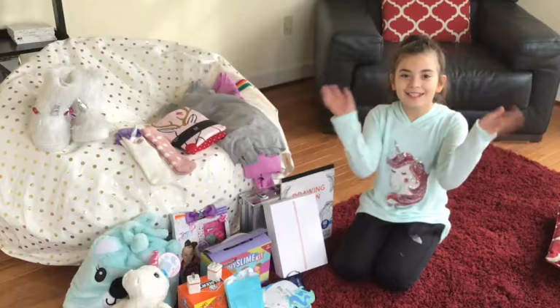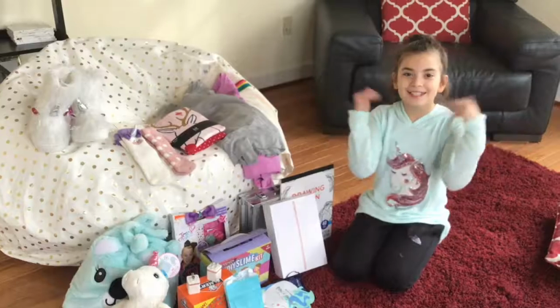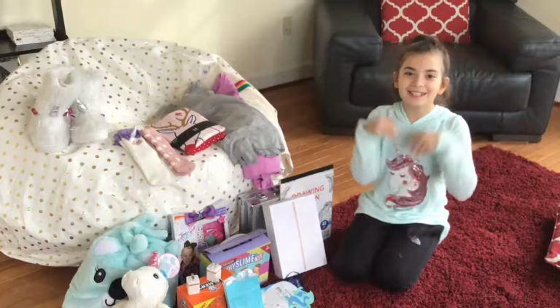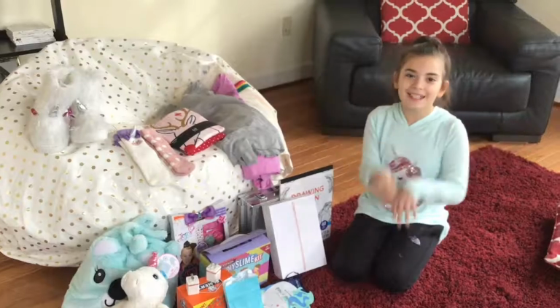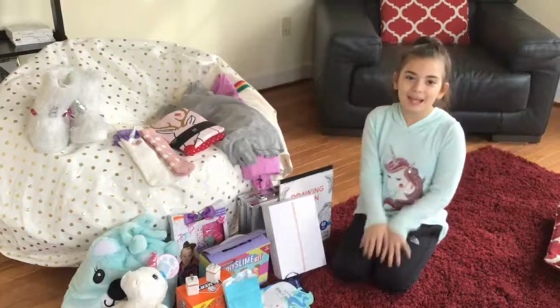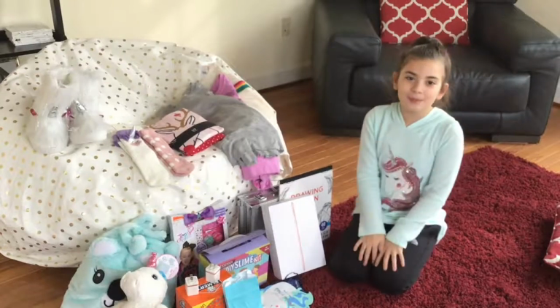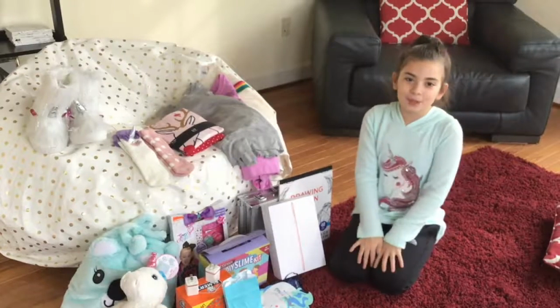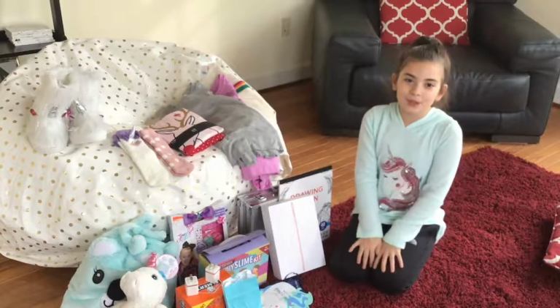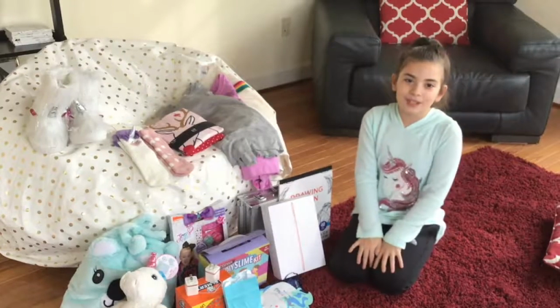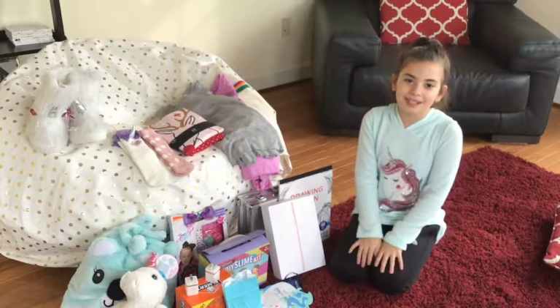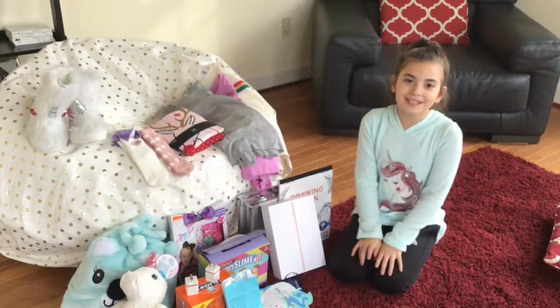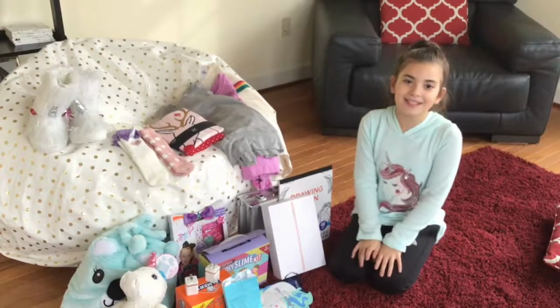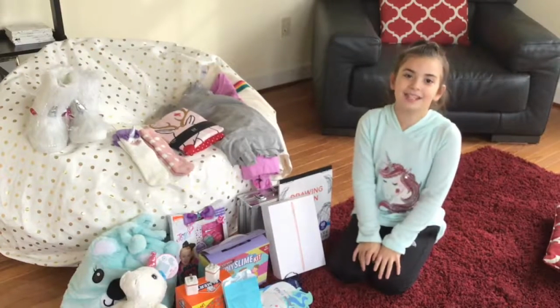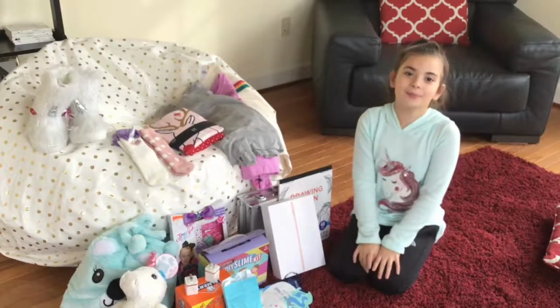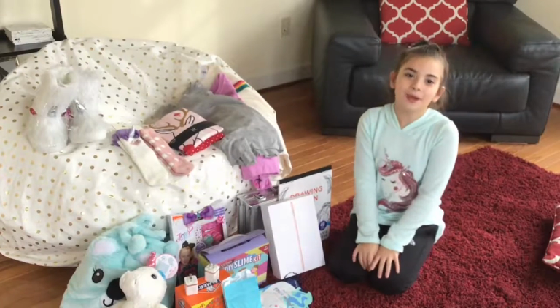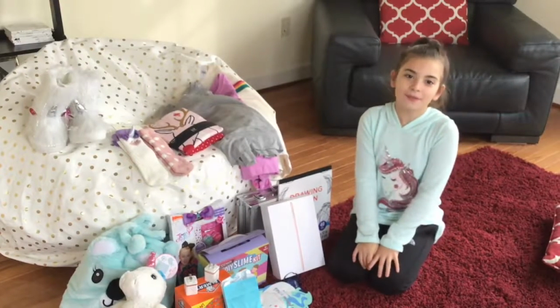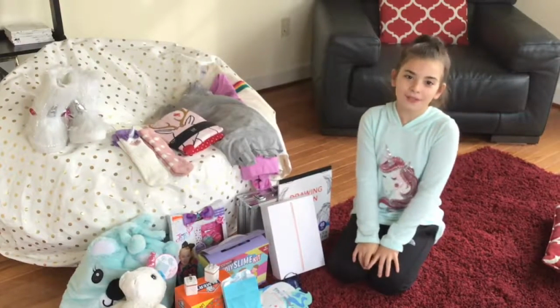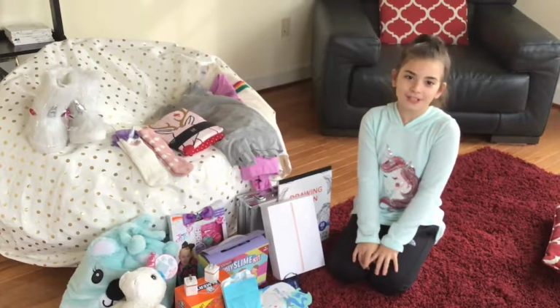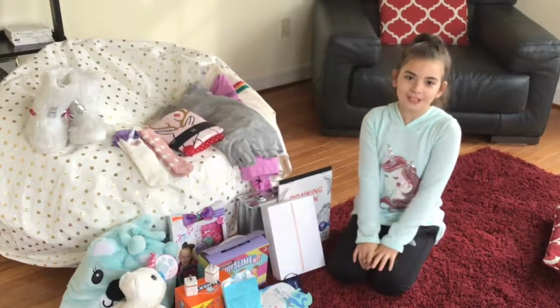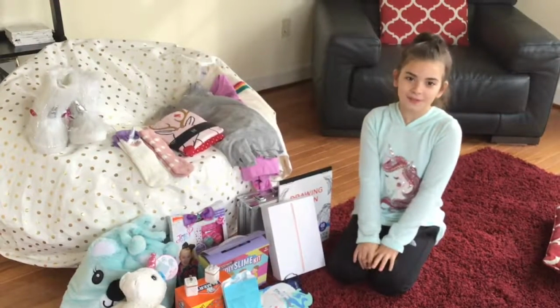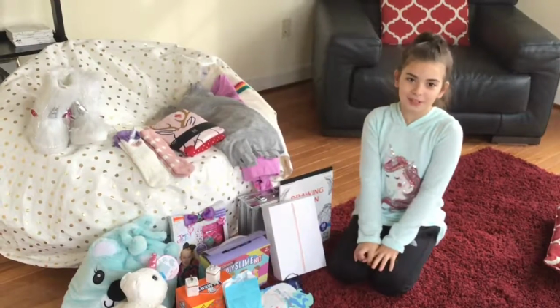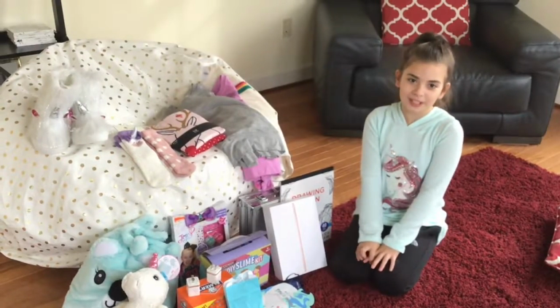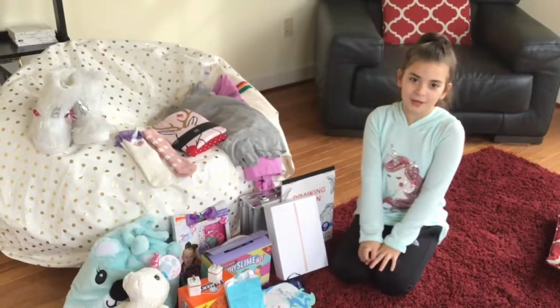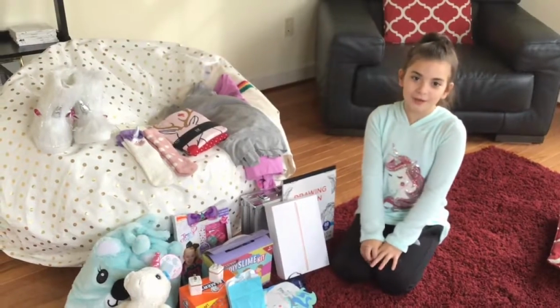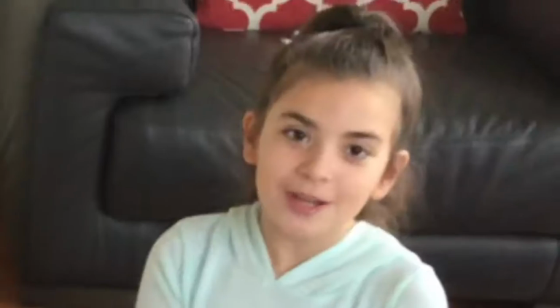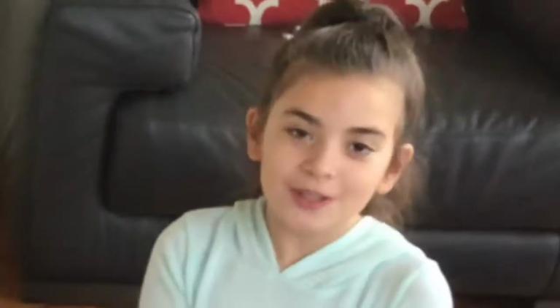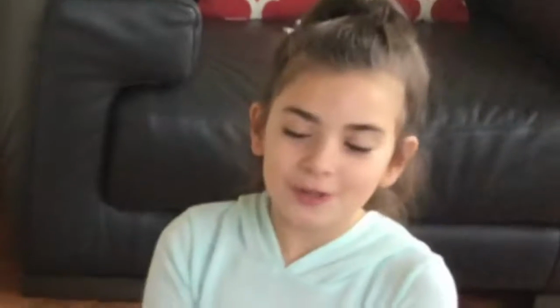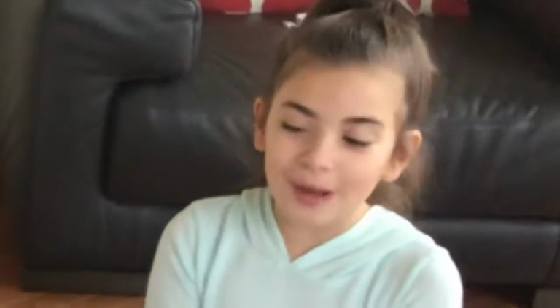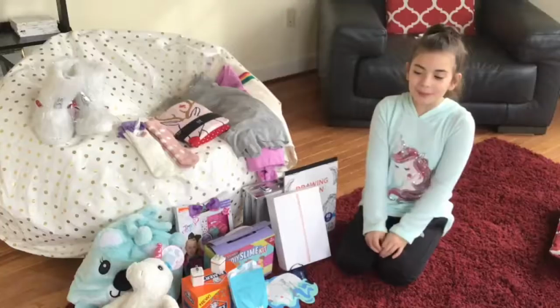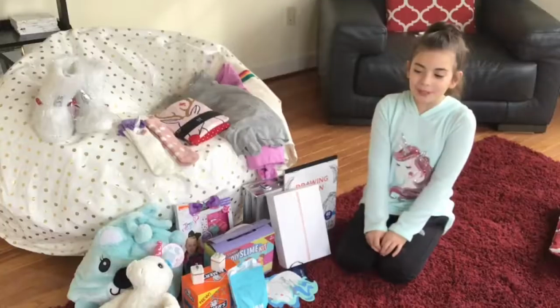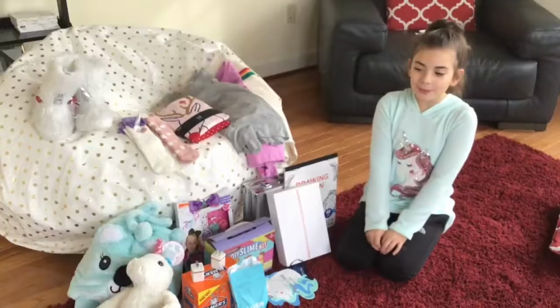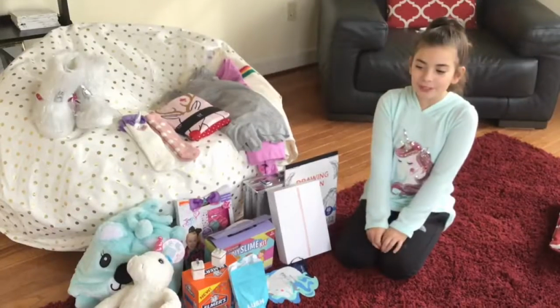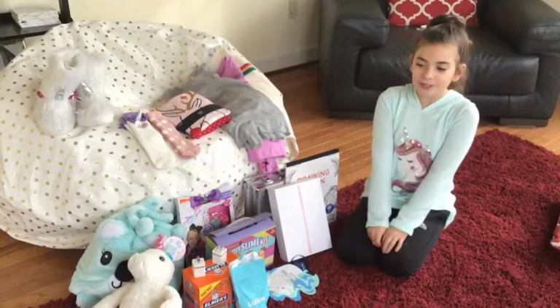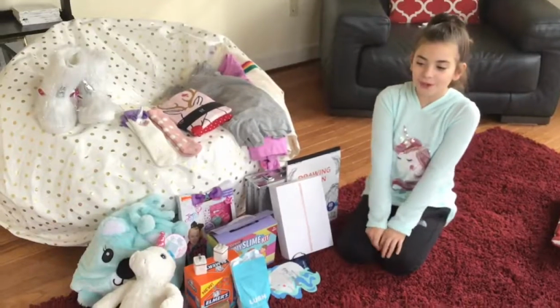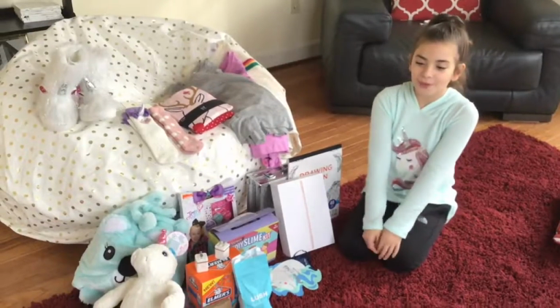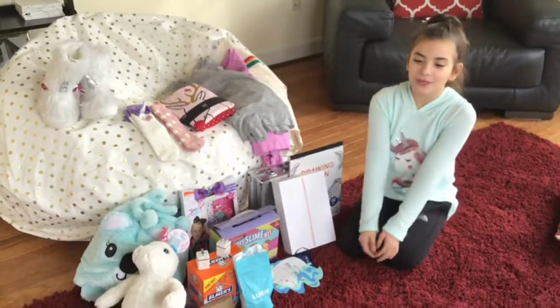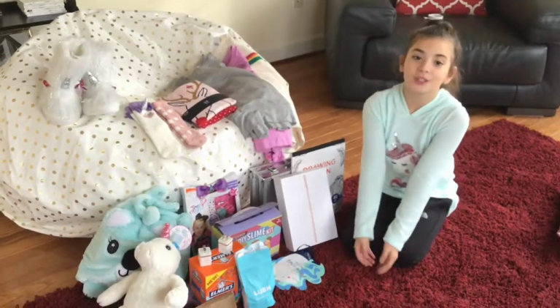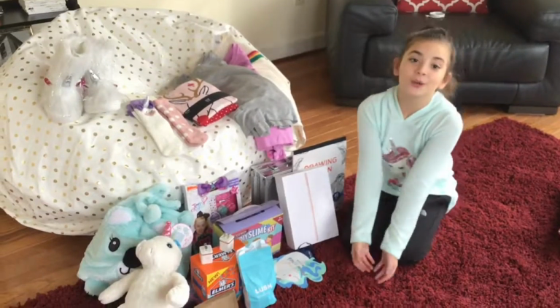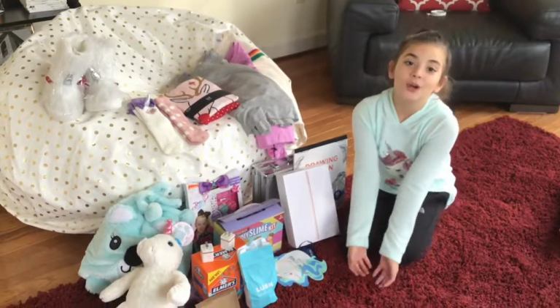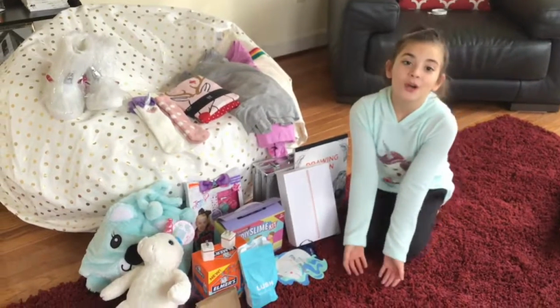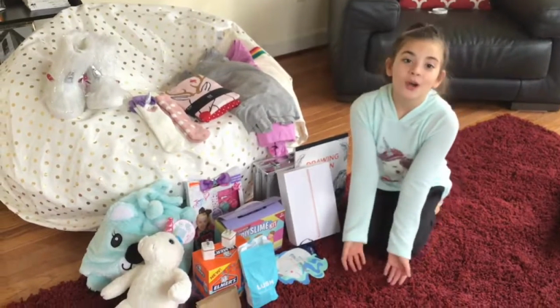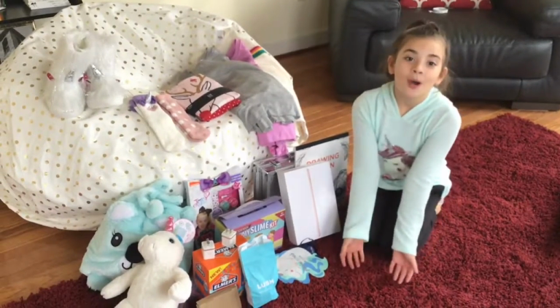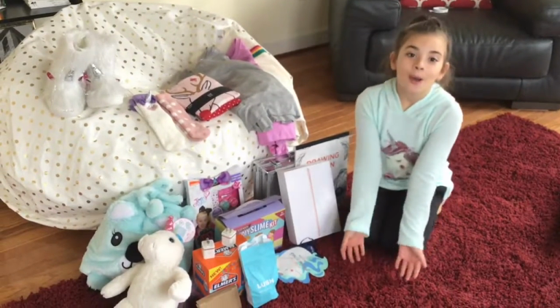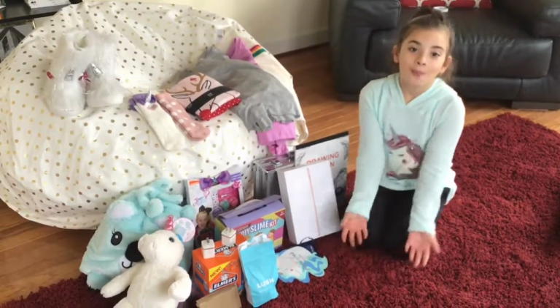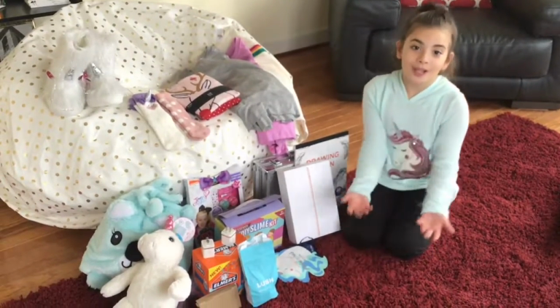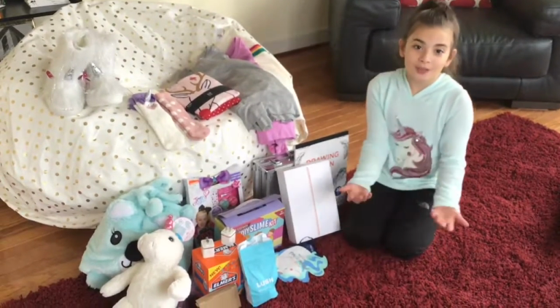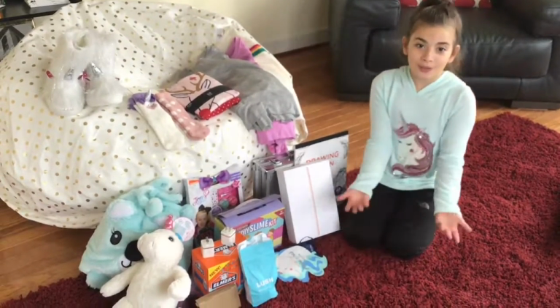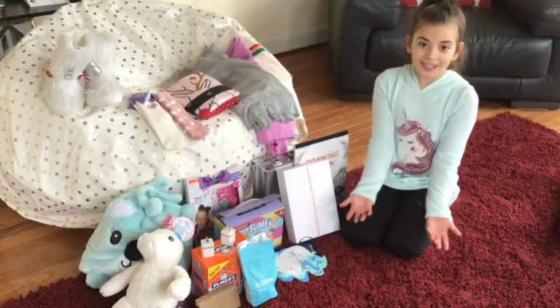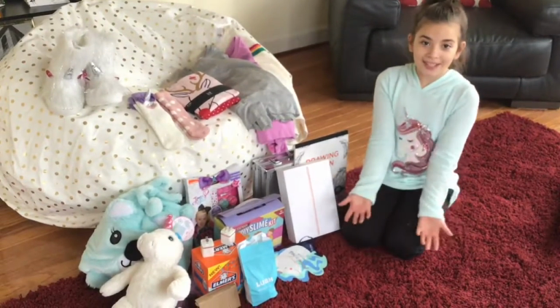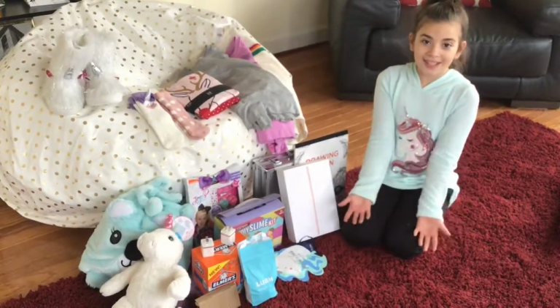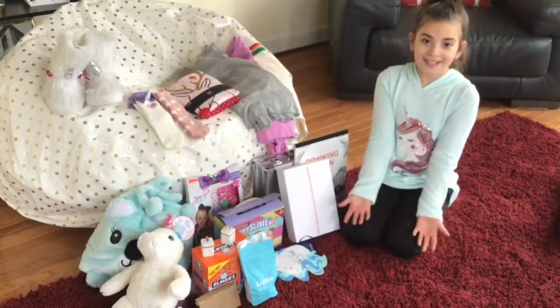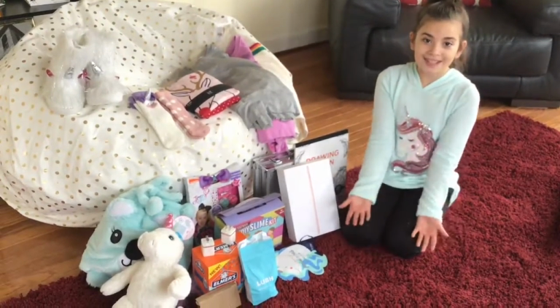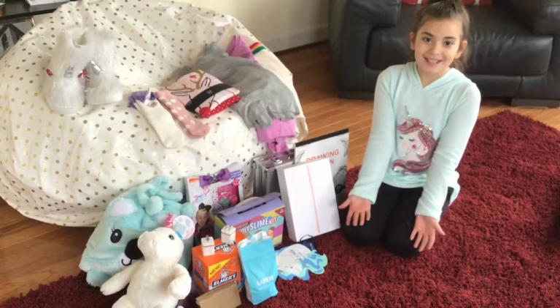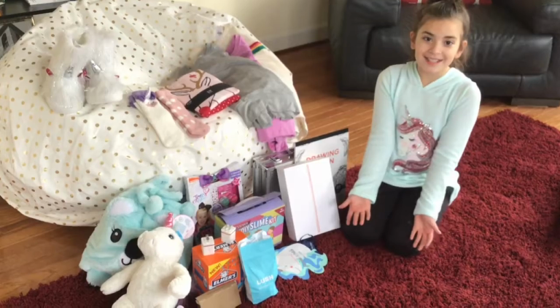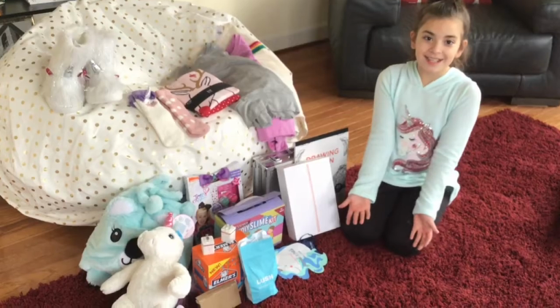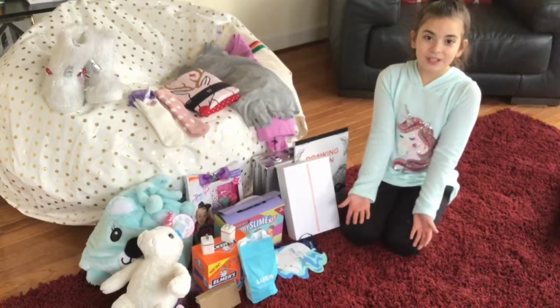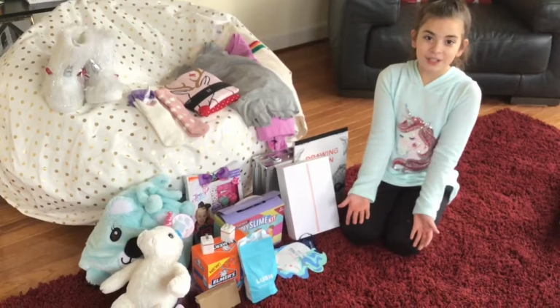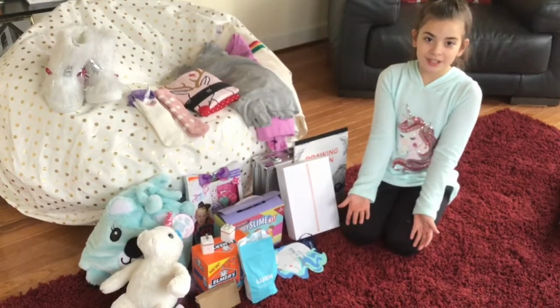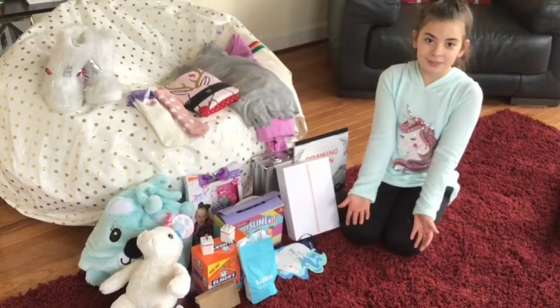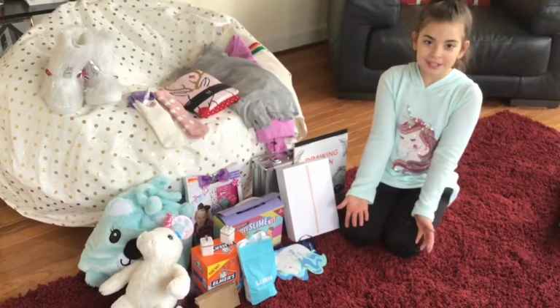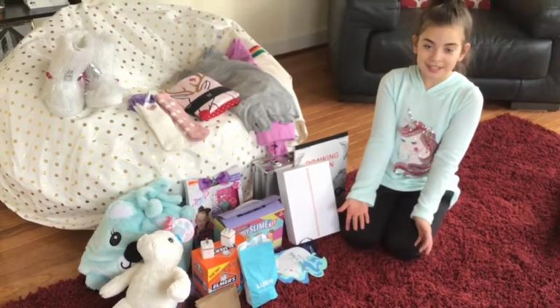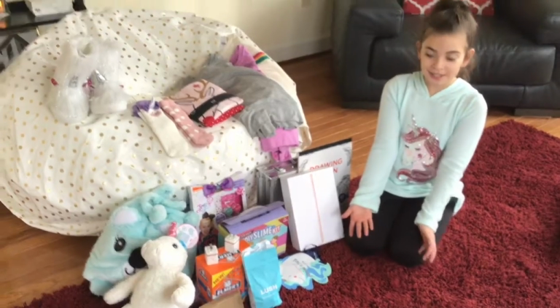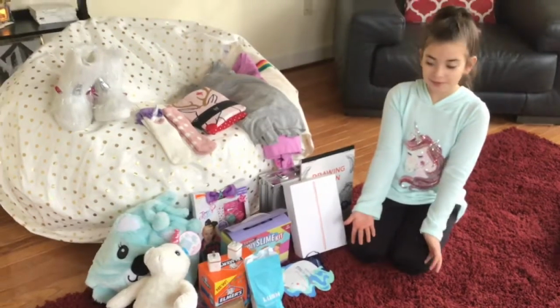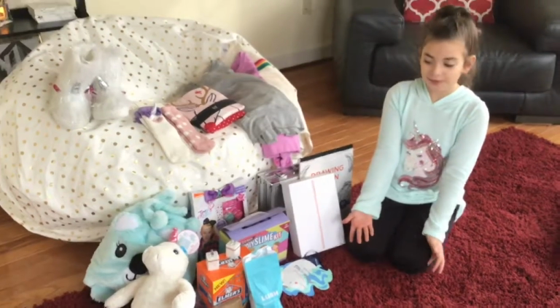Hi guys, it's Slime World and today's my first video. I'm going to be showing you my 2018 Christmas gifts.